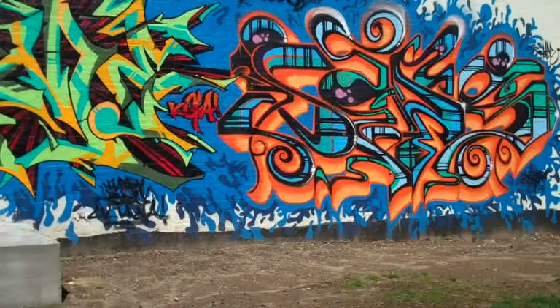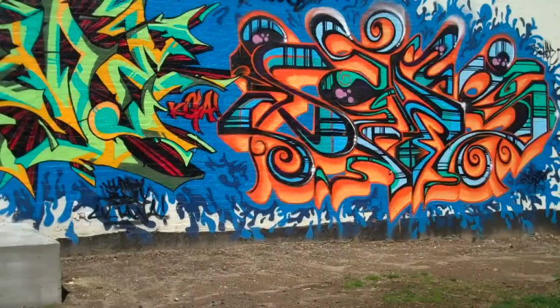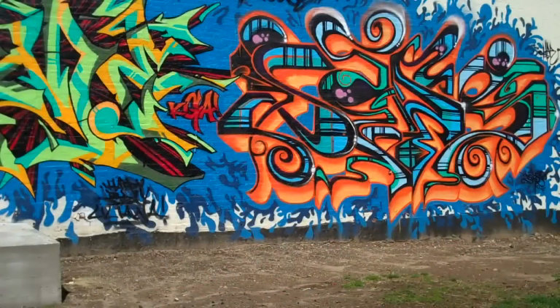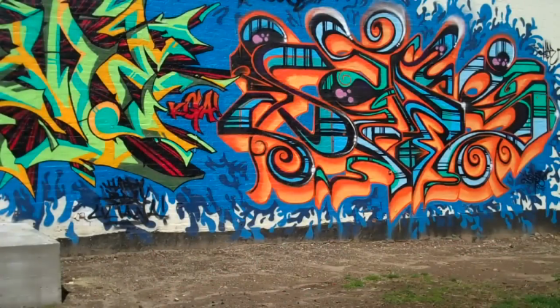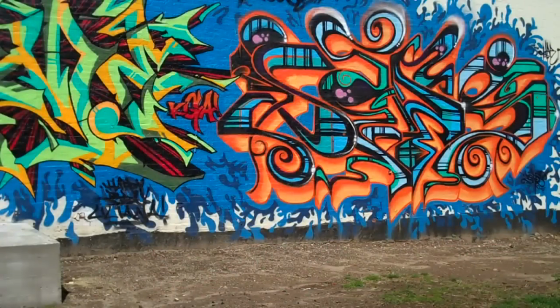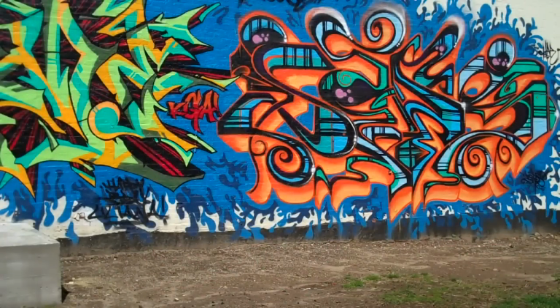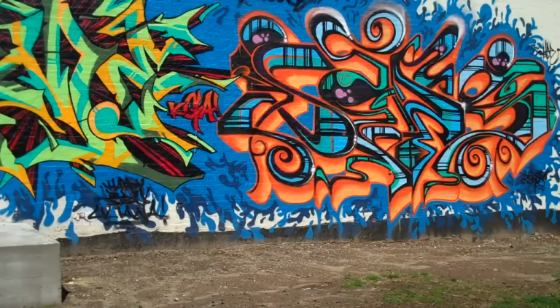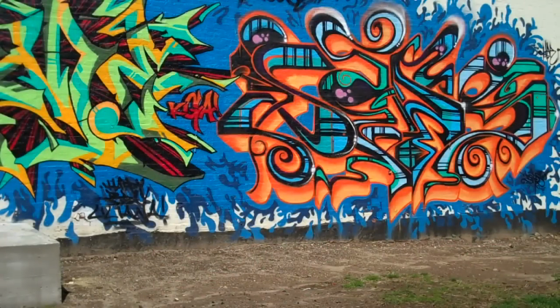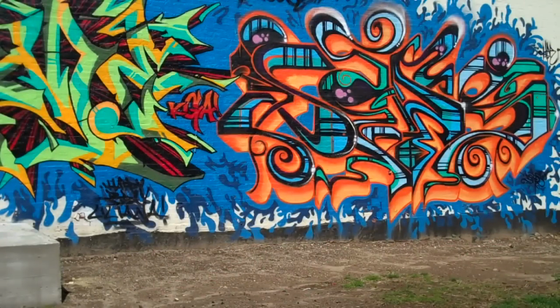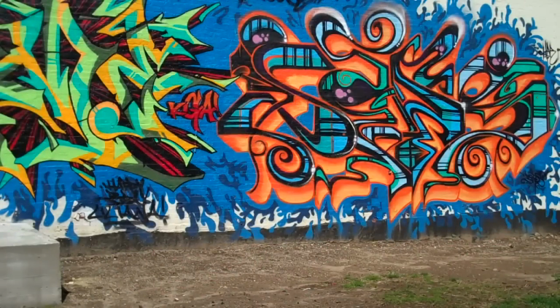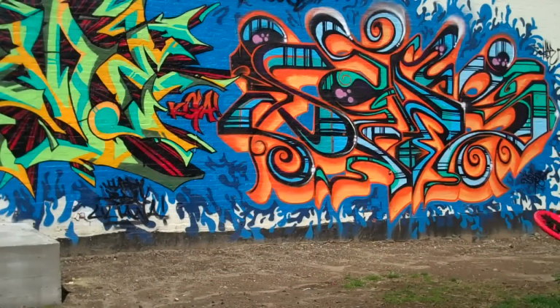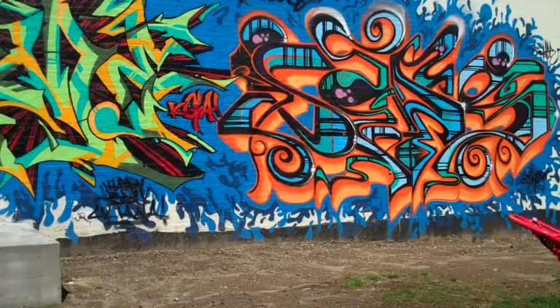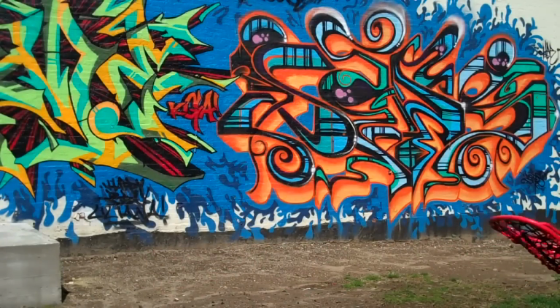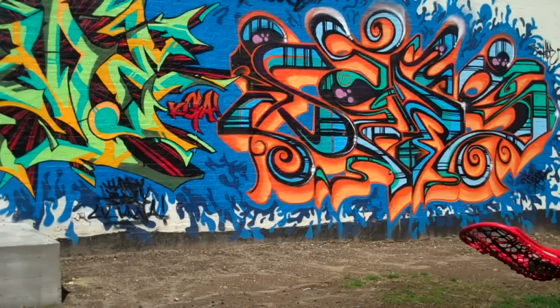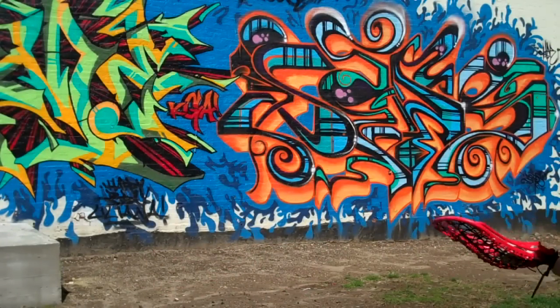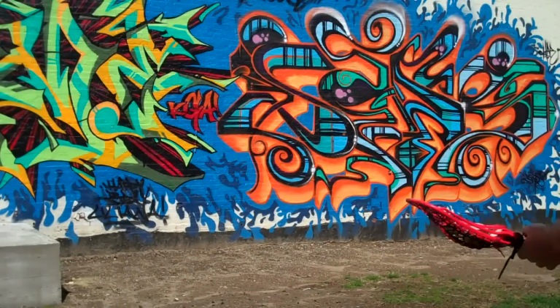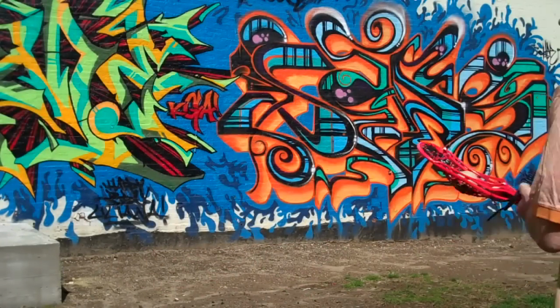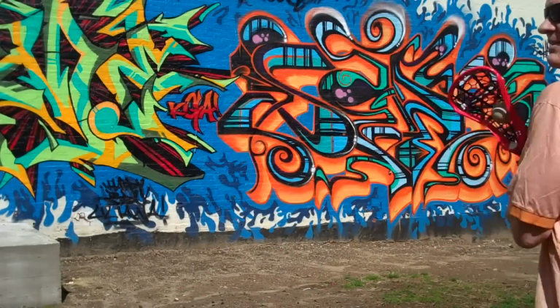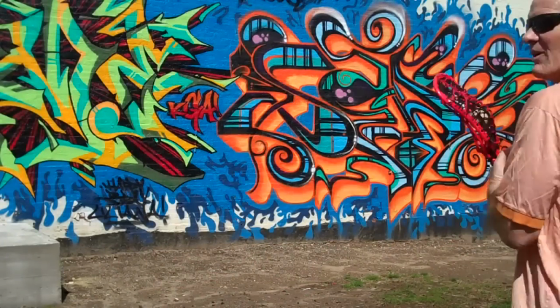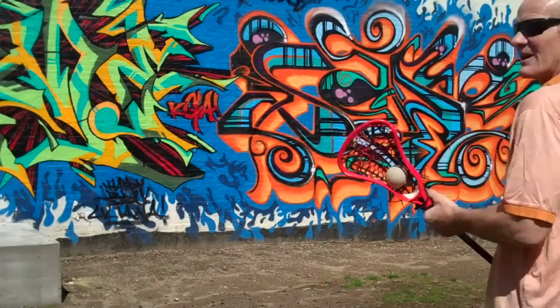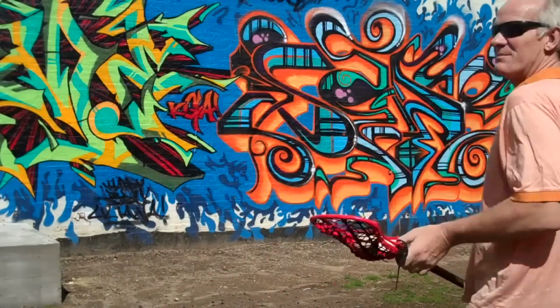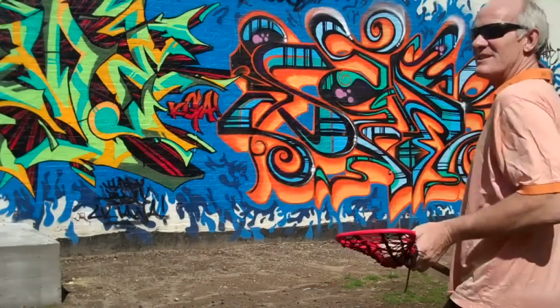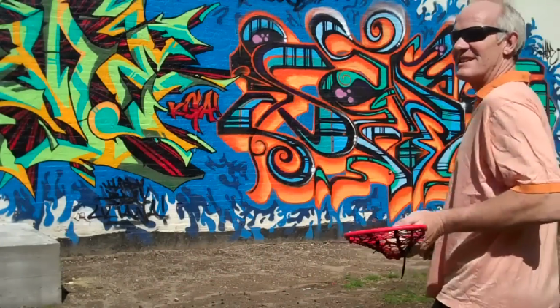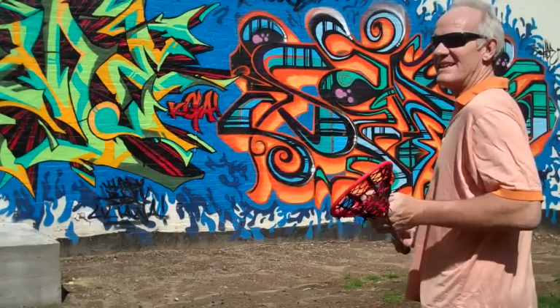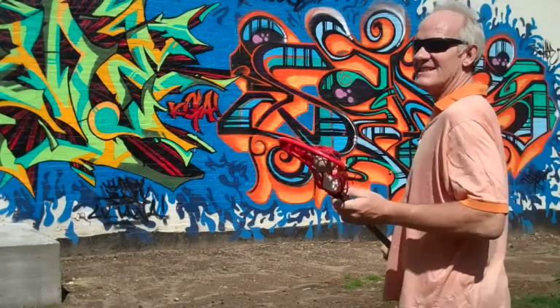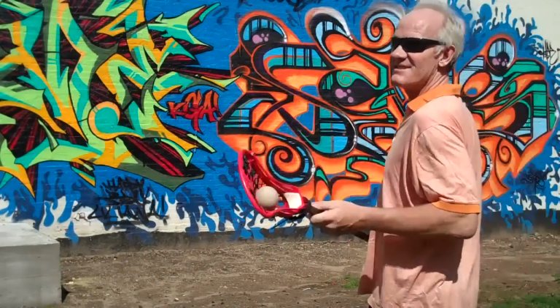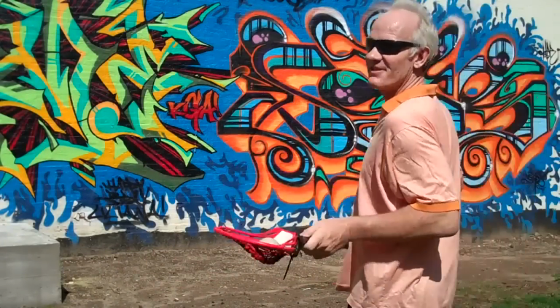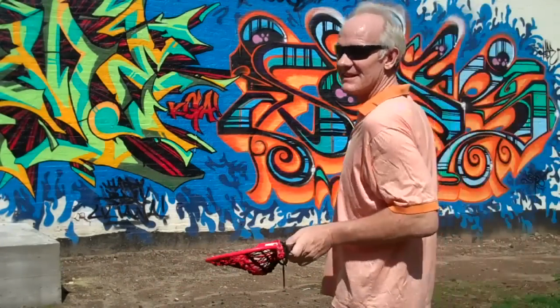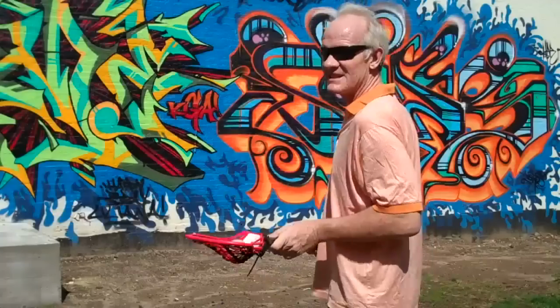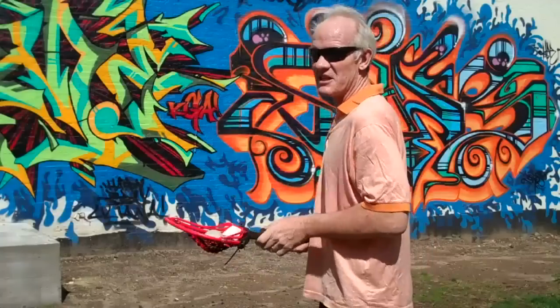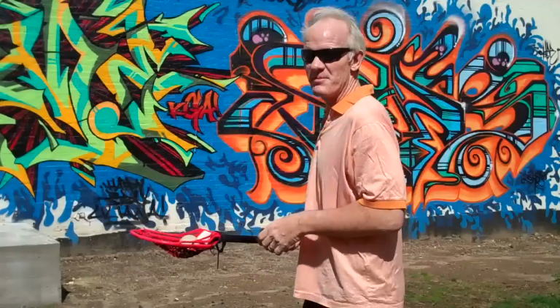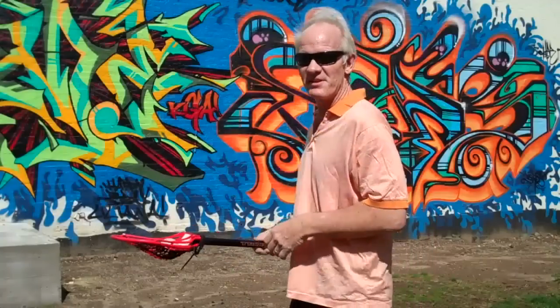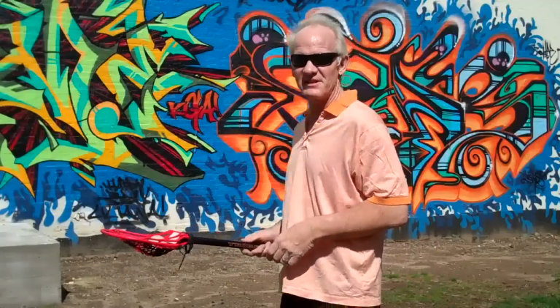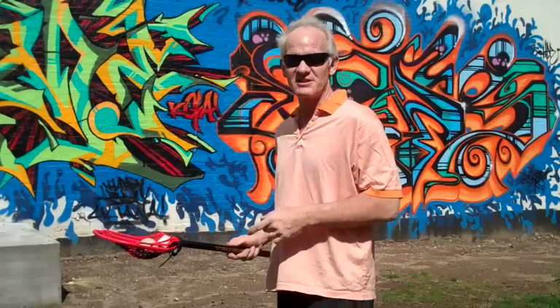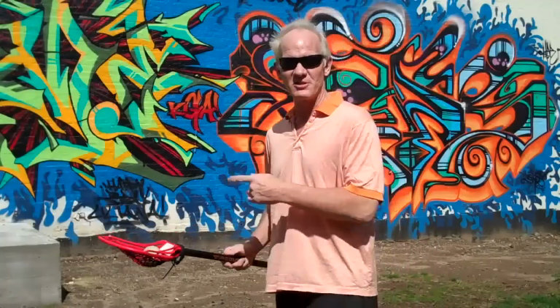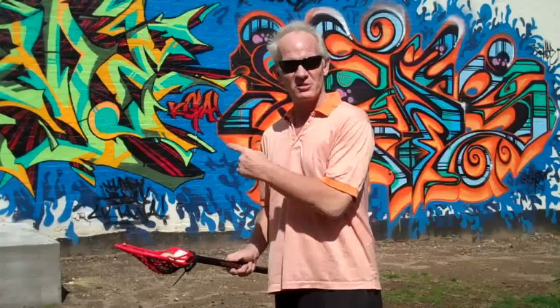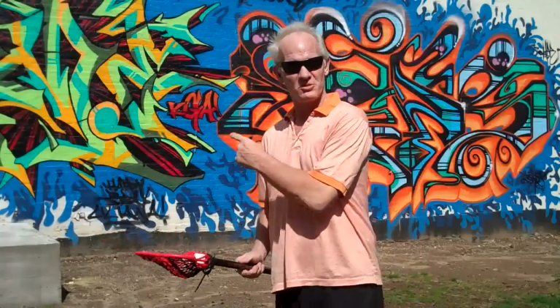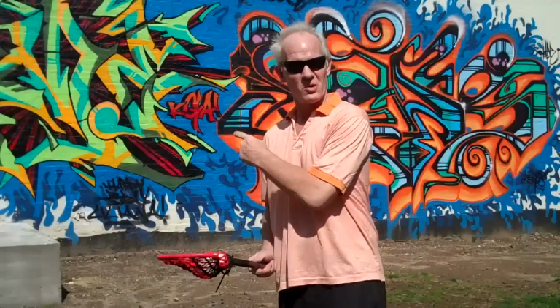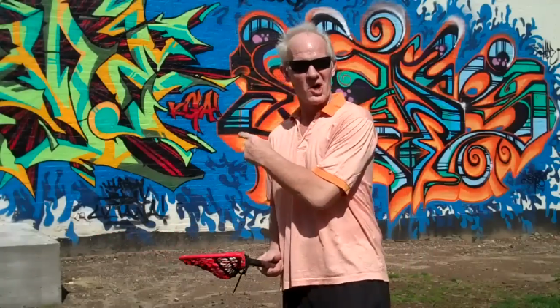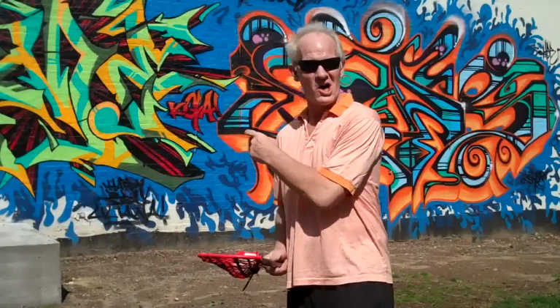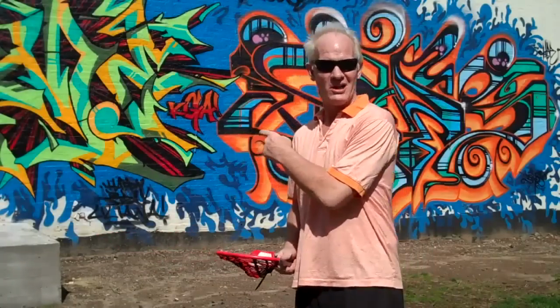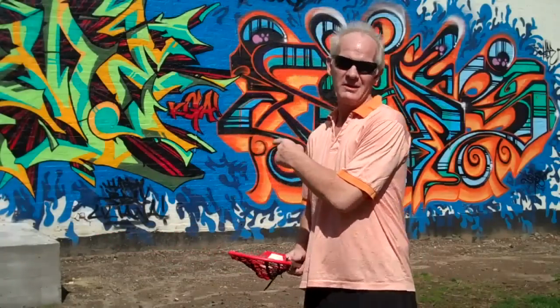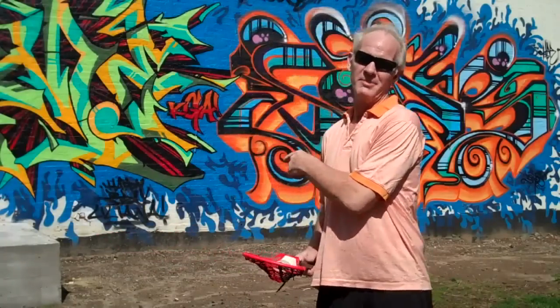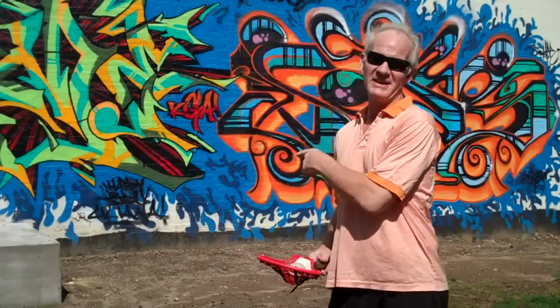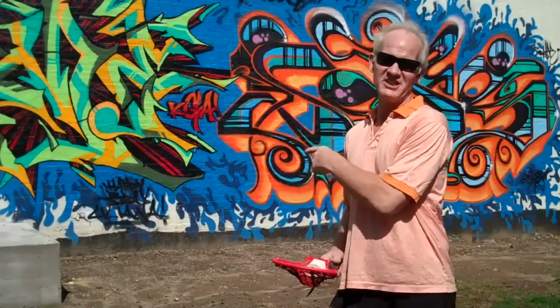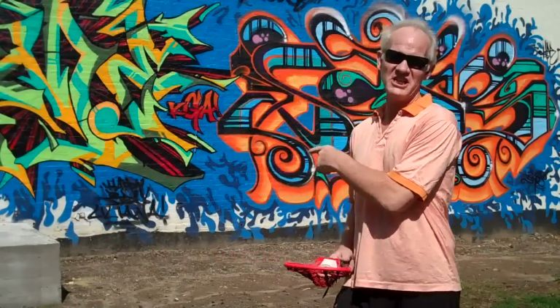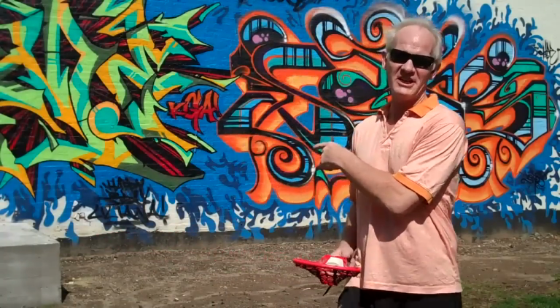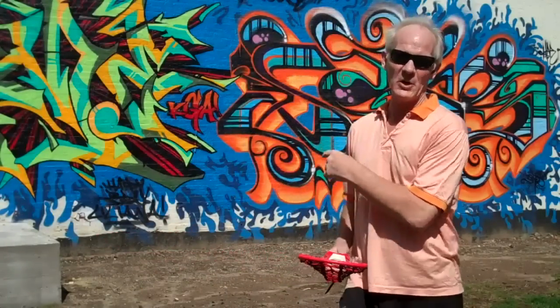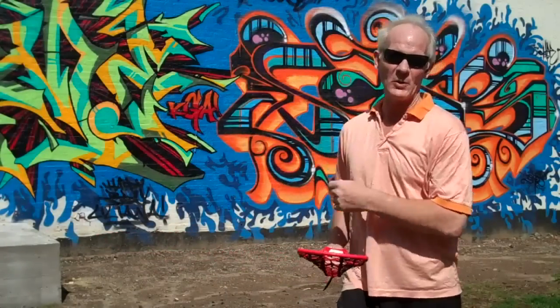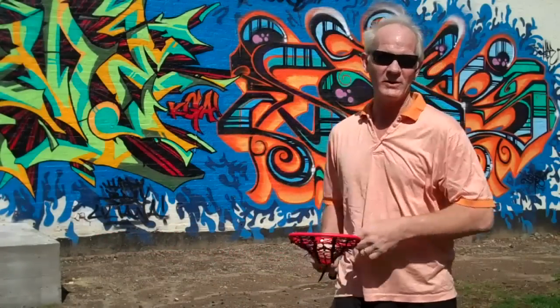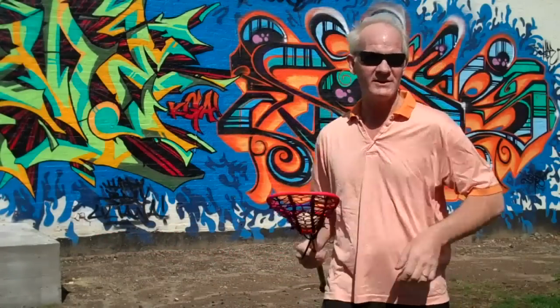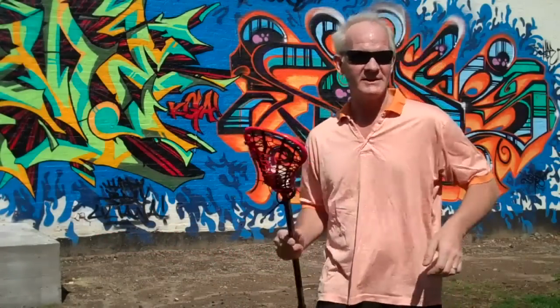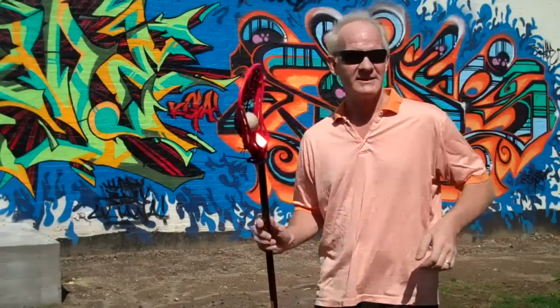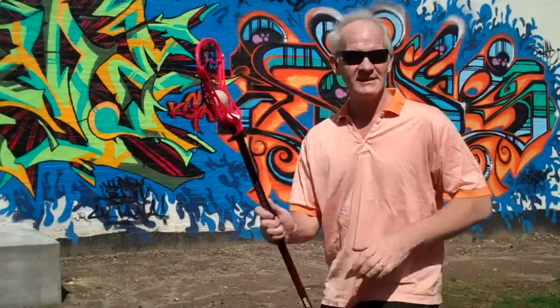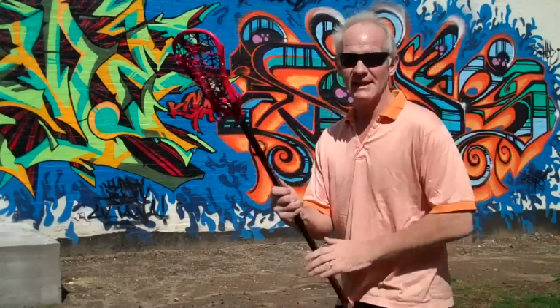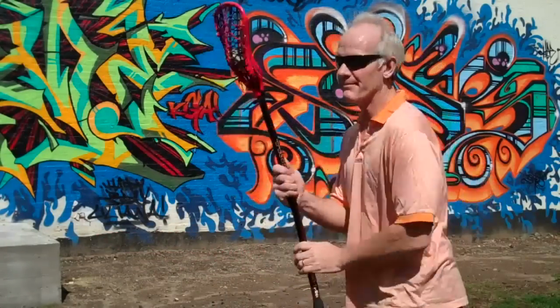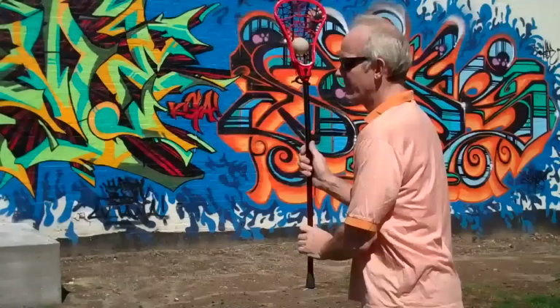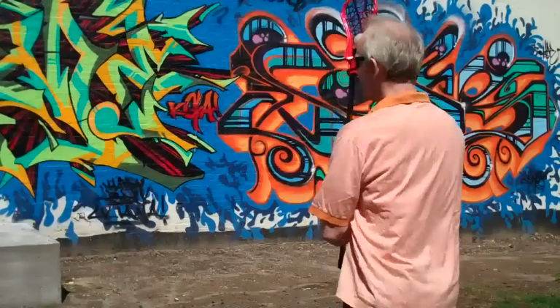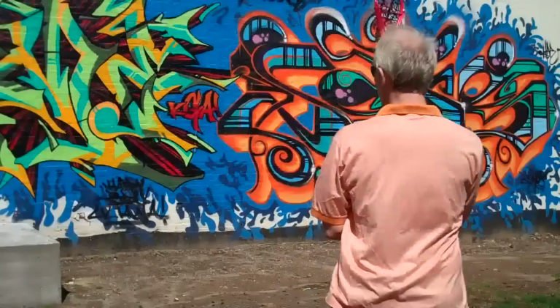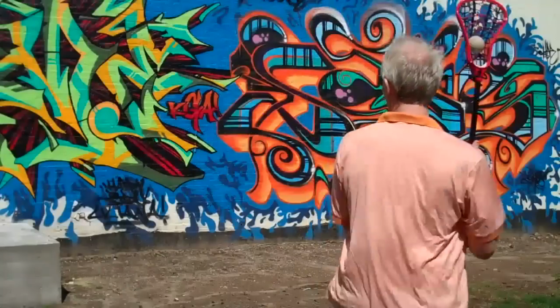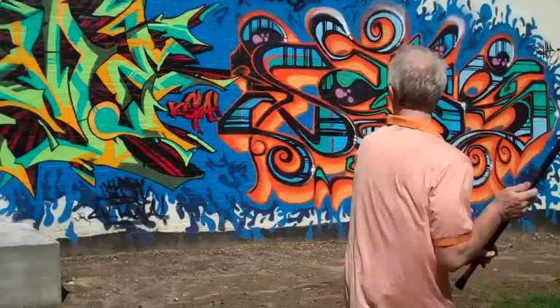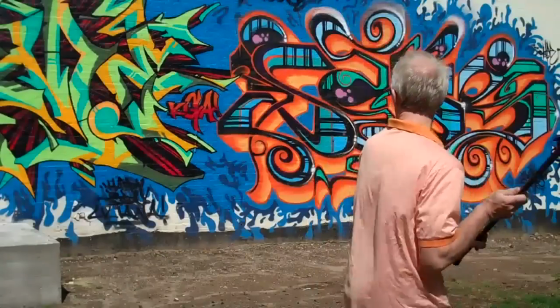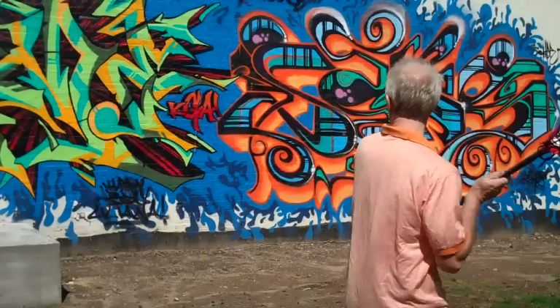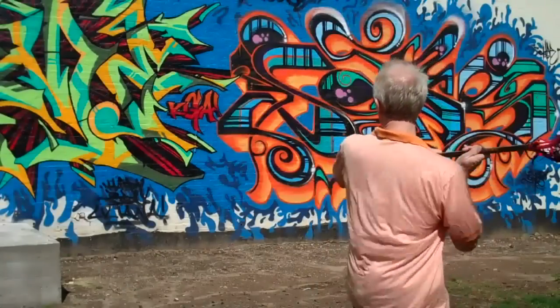Hi you guys, how are you? Welcome to the East Village Community School Wall by Chico. Nice wall, eh?